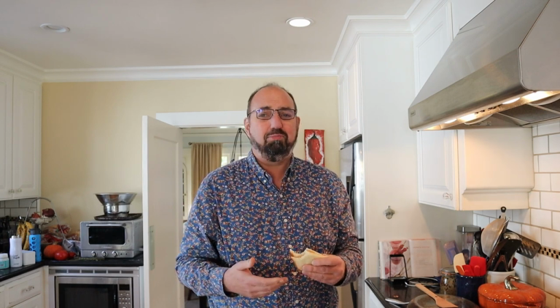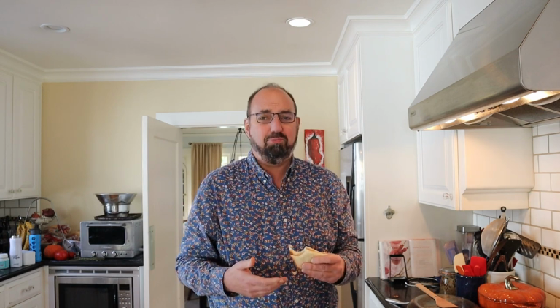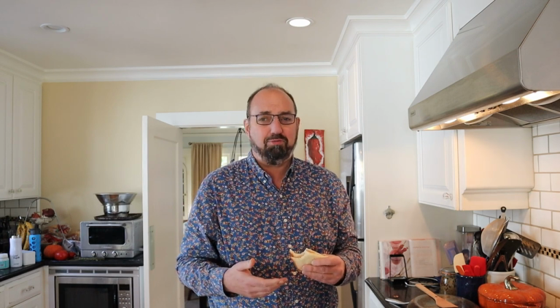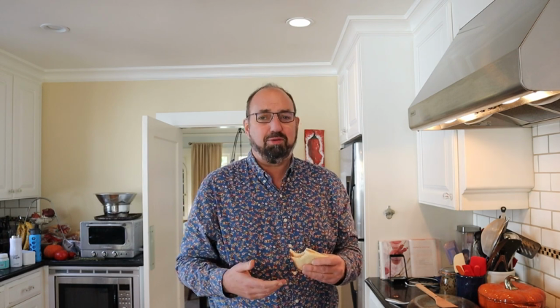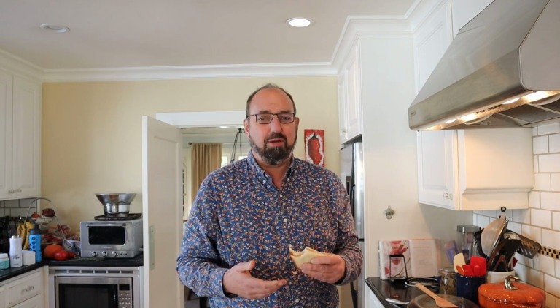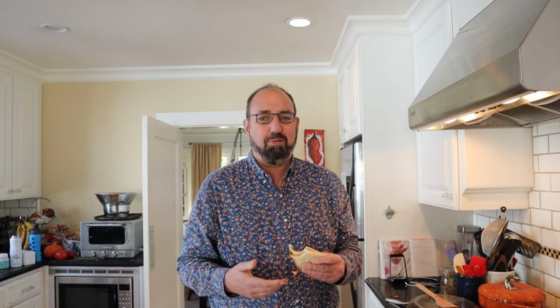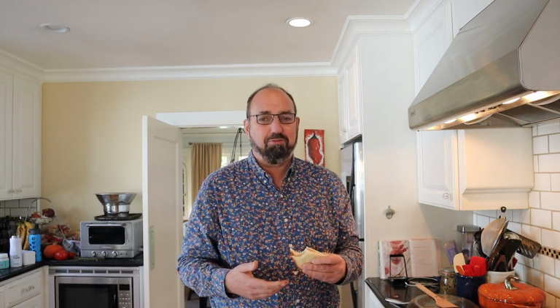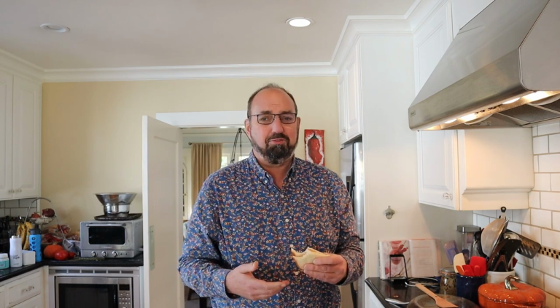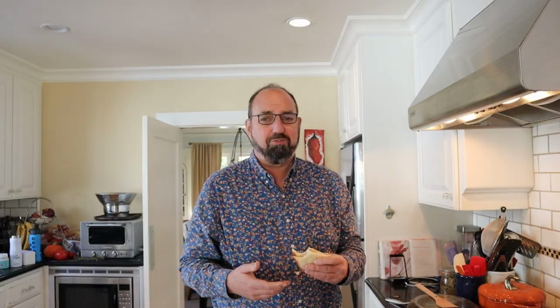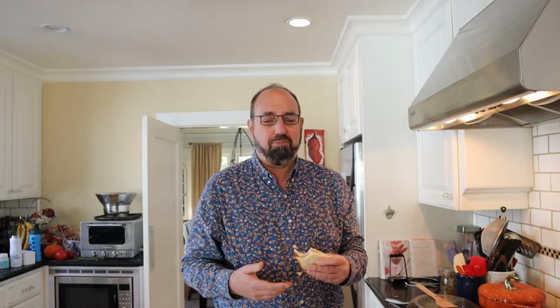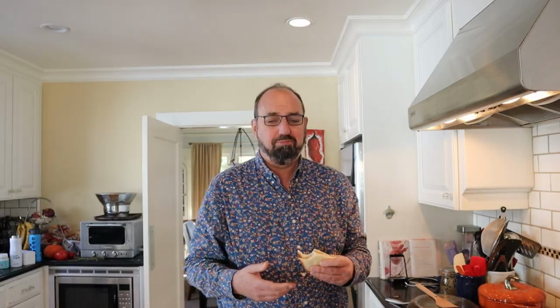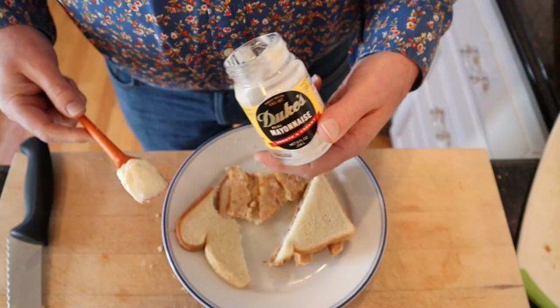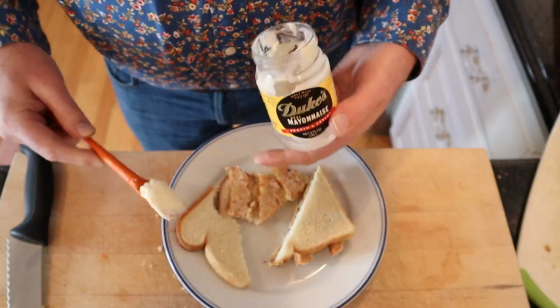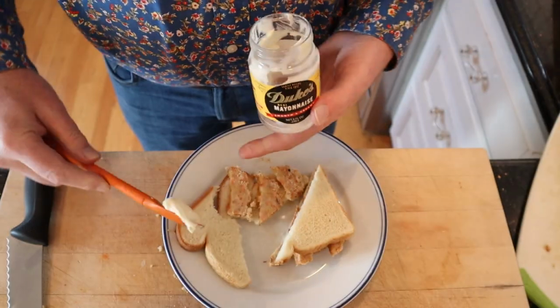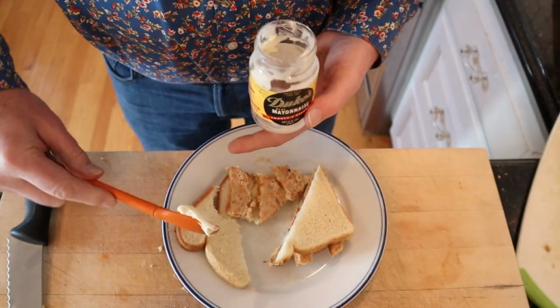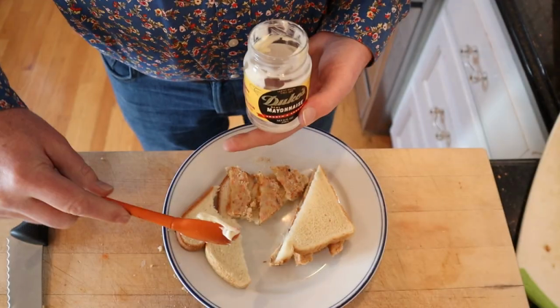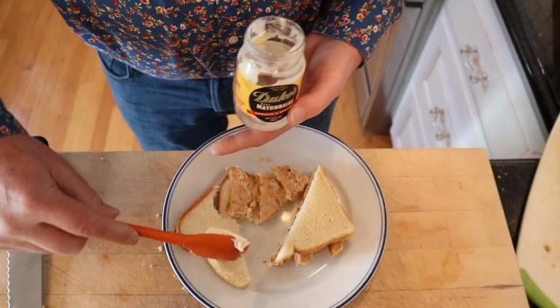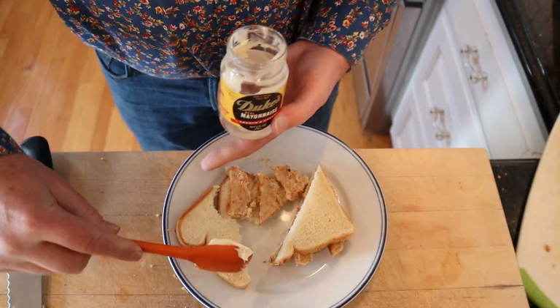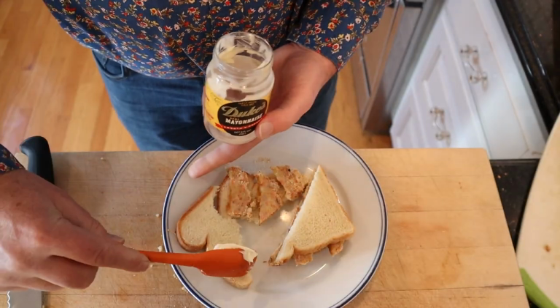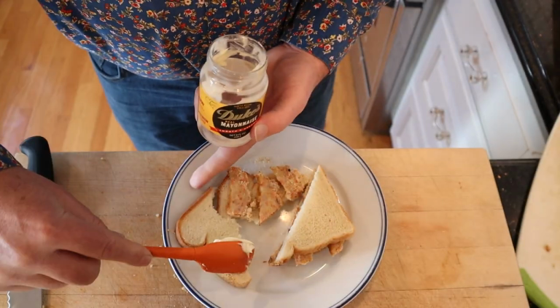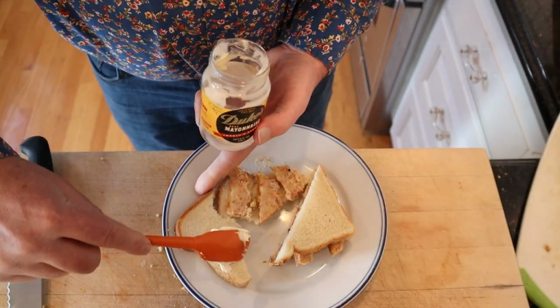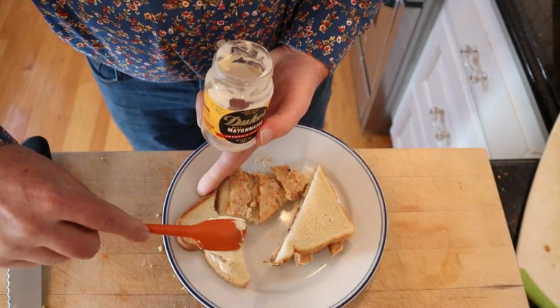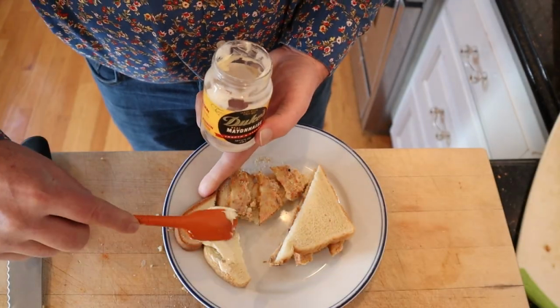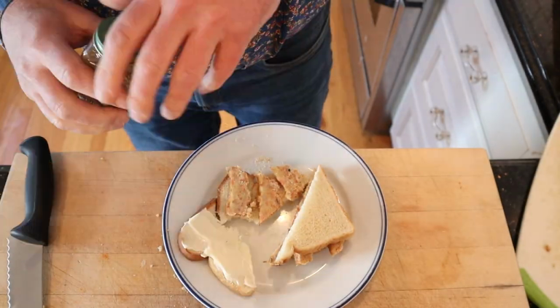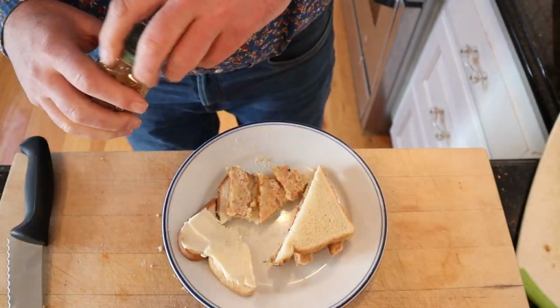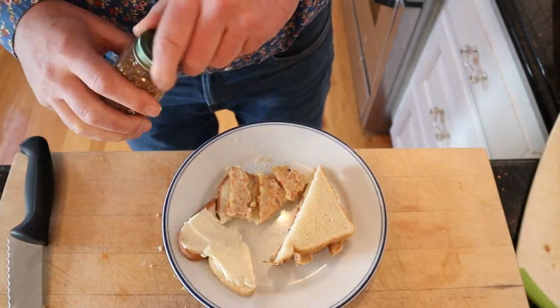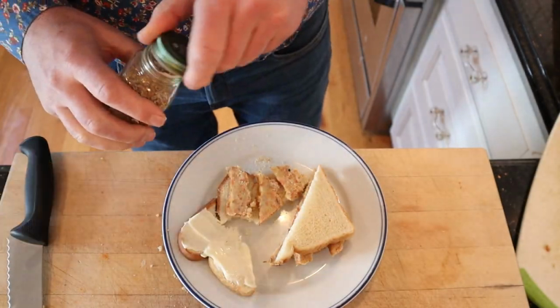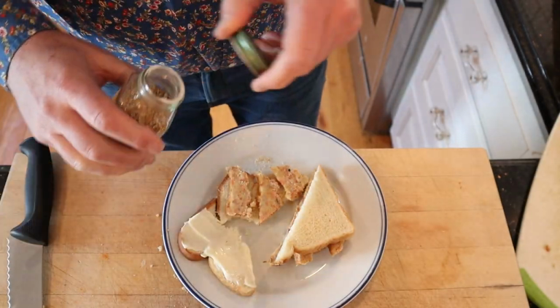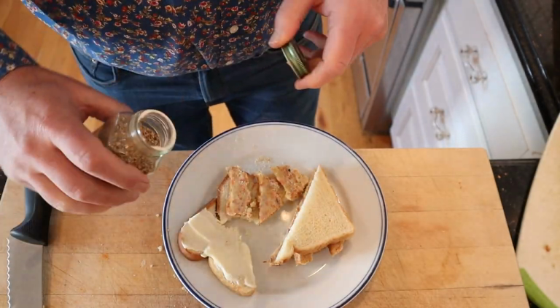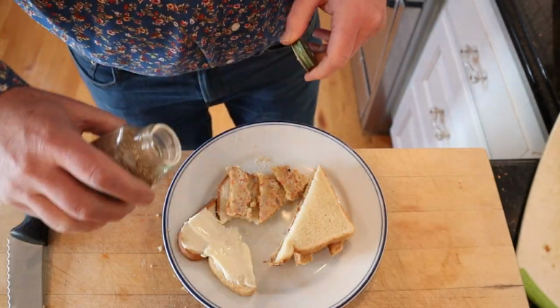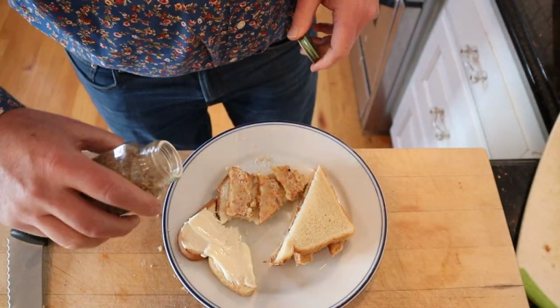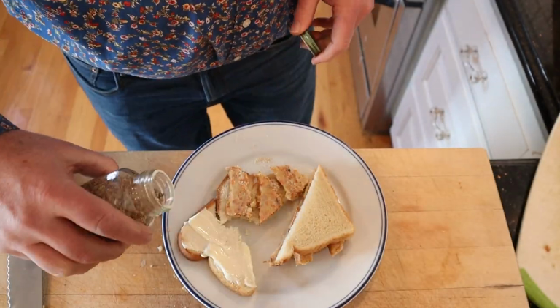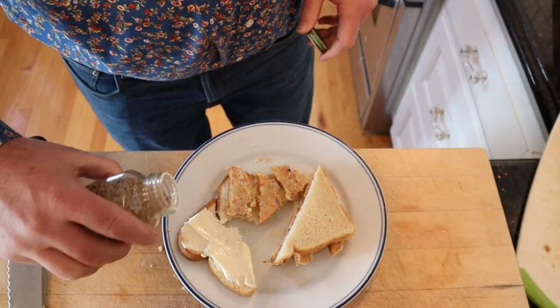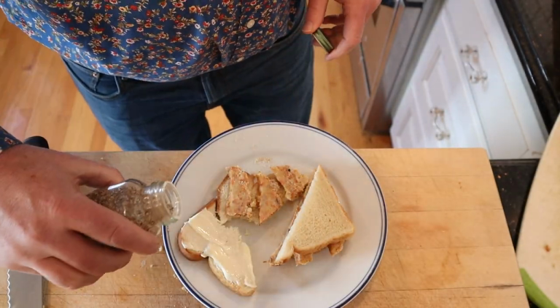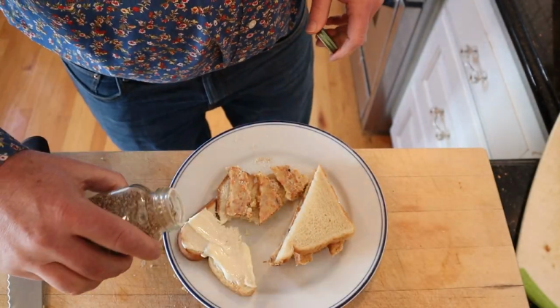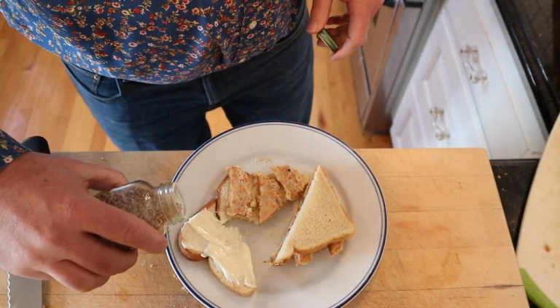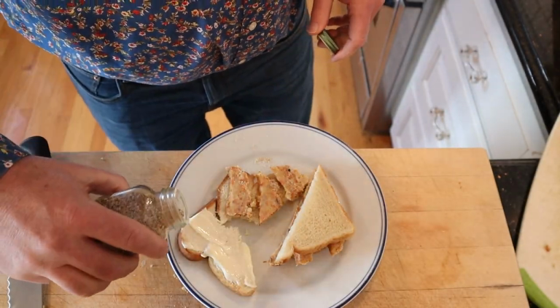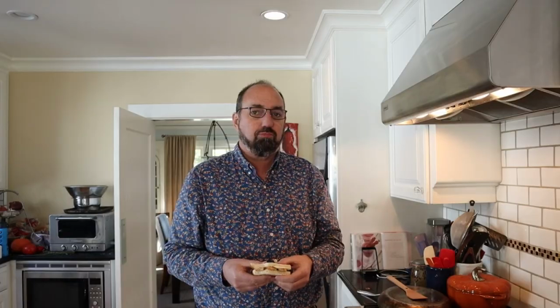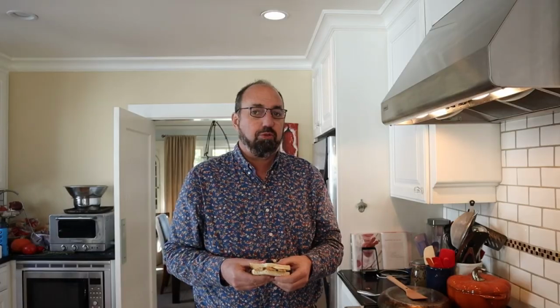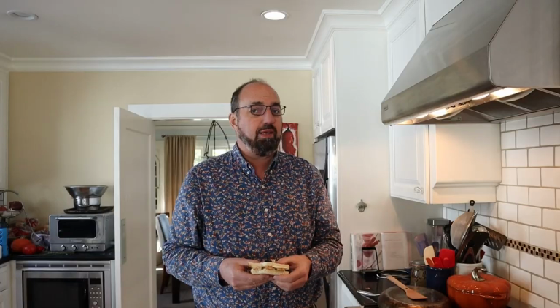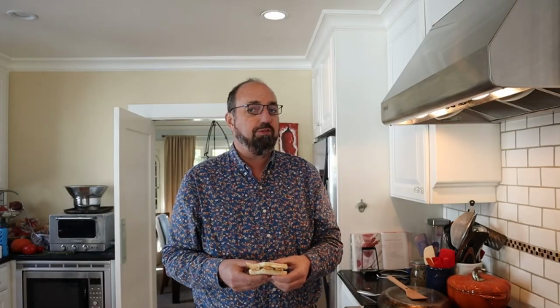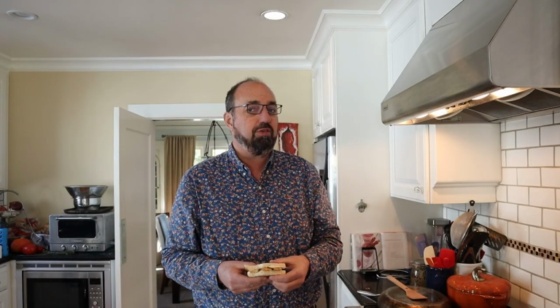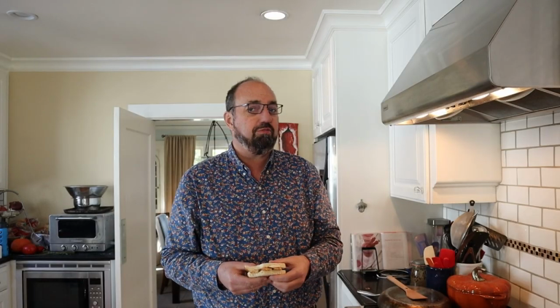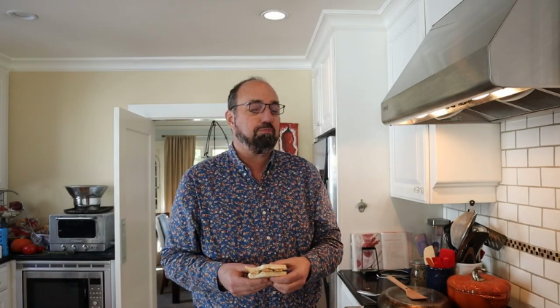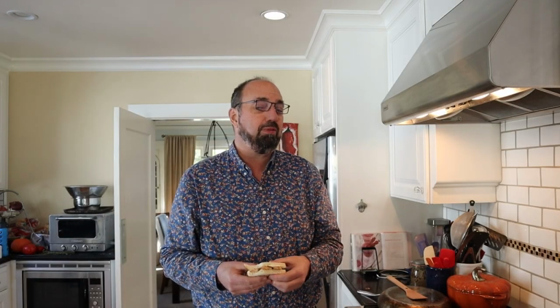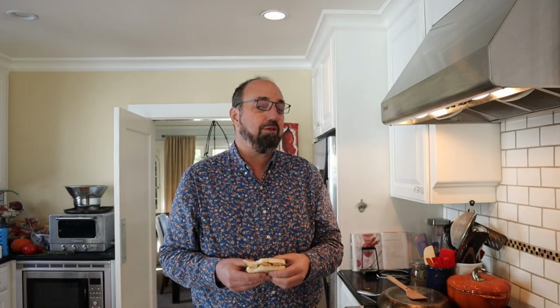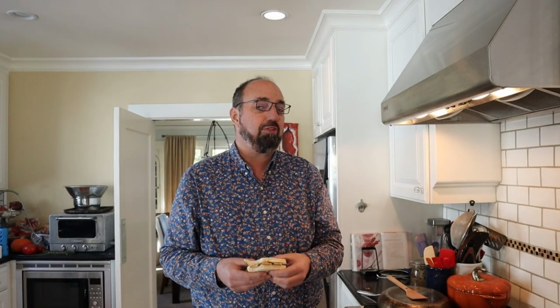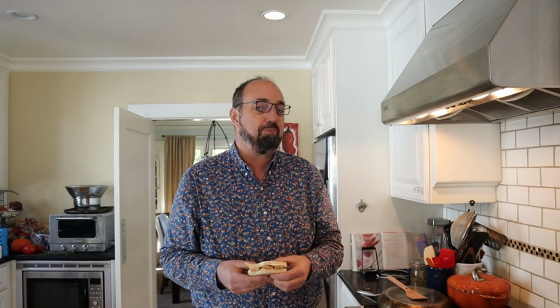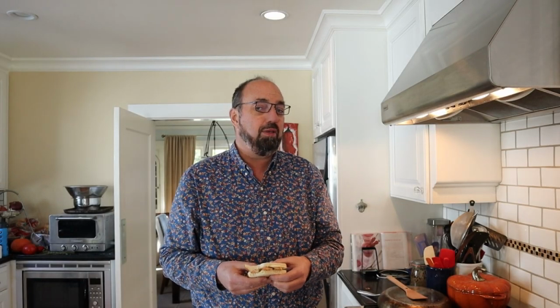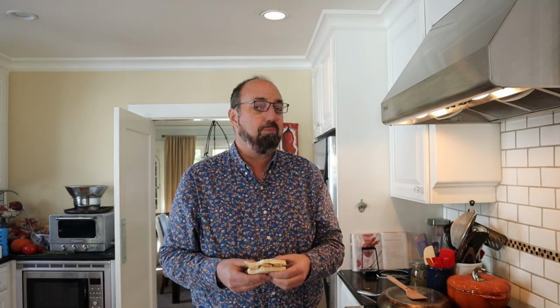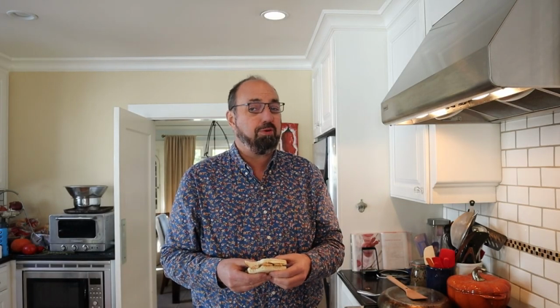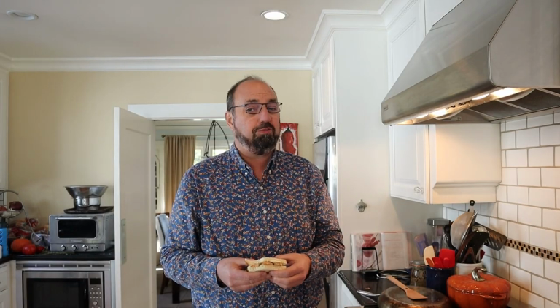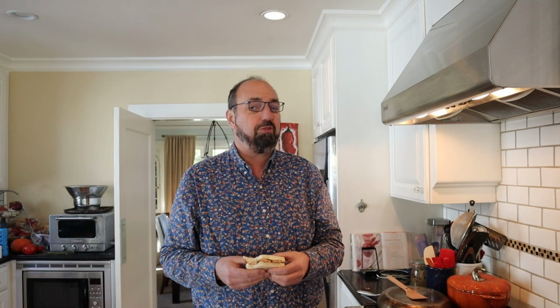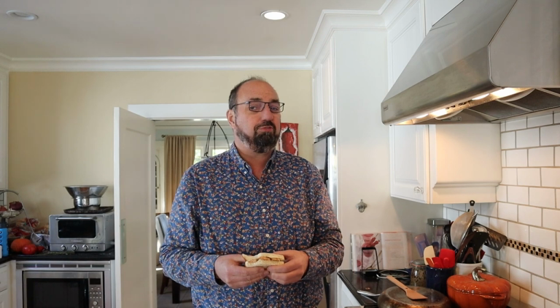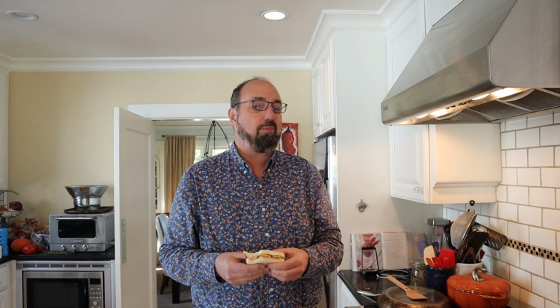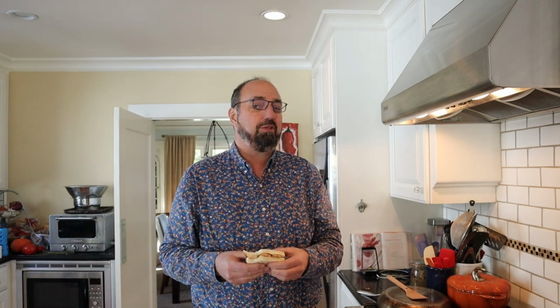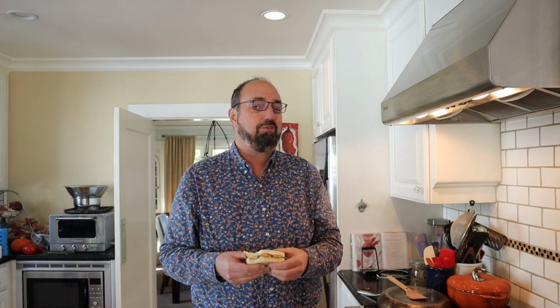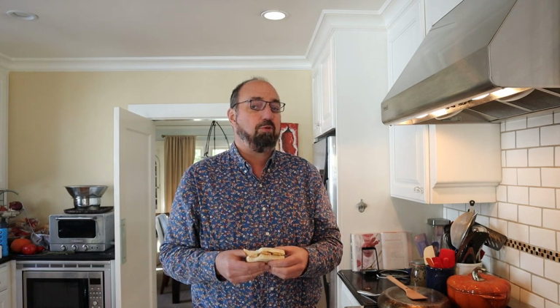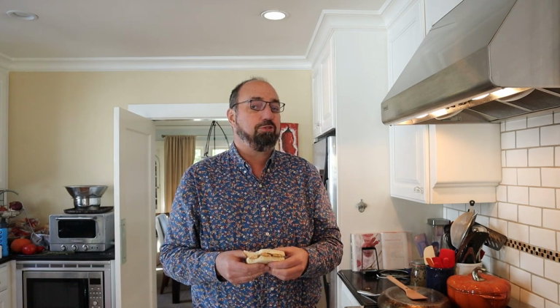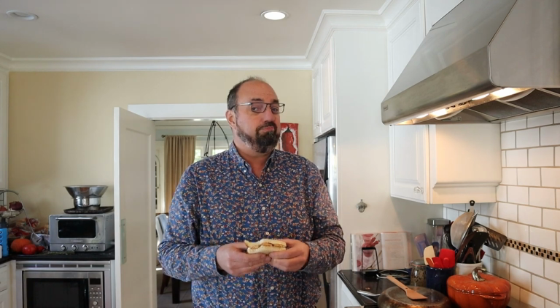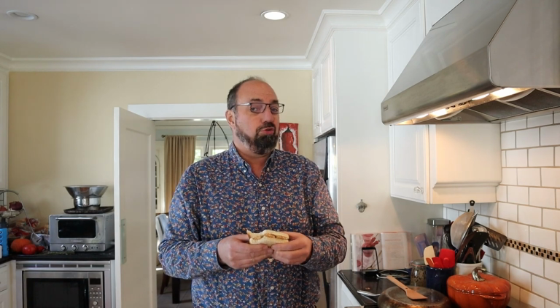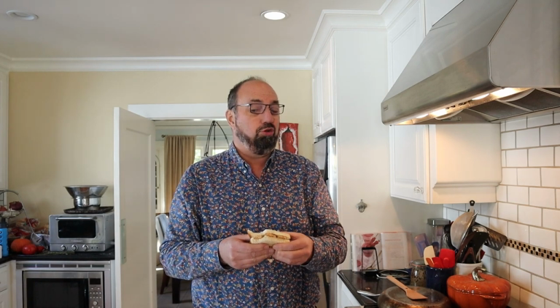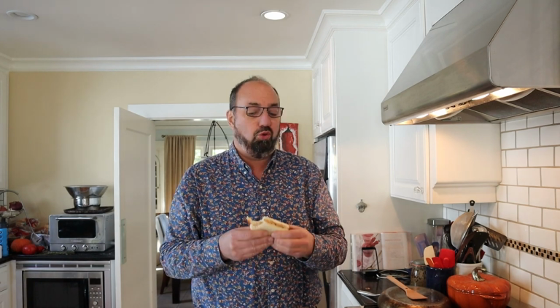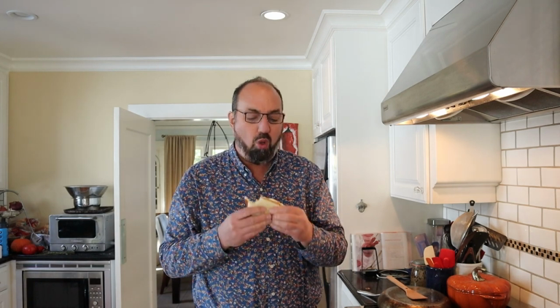It's just salmon and breadcrumbs and egg and it is very dry. I am definitely going to plus this up — Duke's mayonnaise, and I'm going to add some lemon pepper. Let's give this plussed-up pressed salmon sandwich a go.